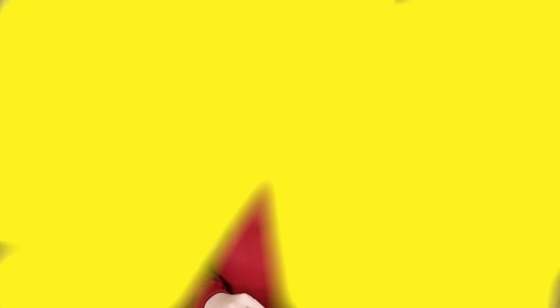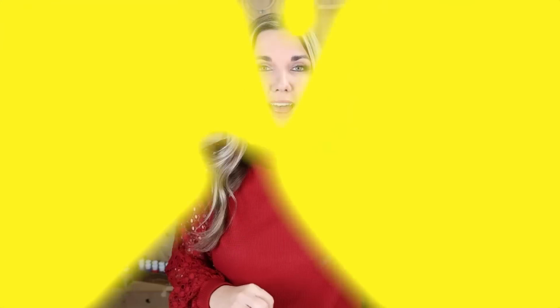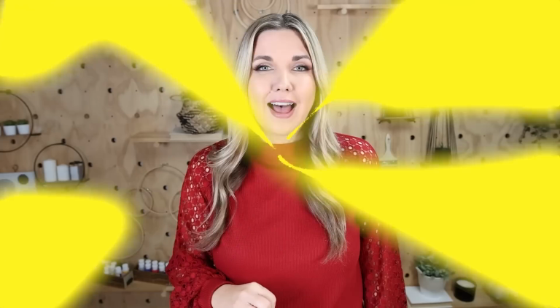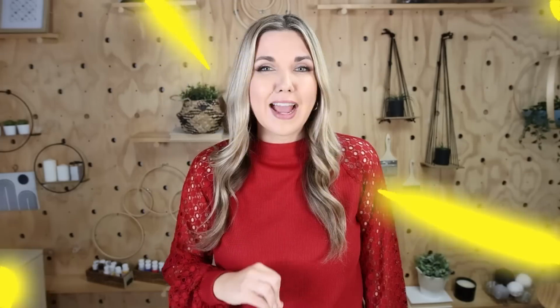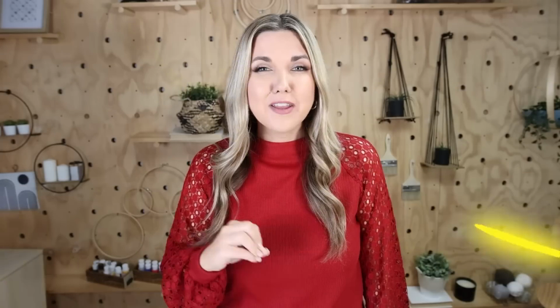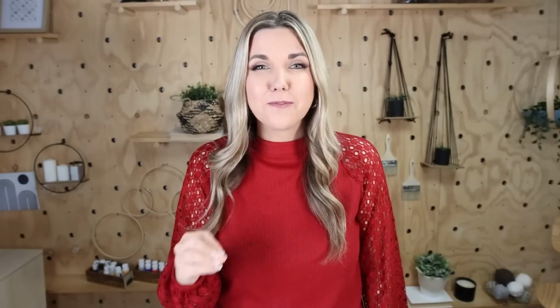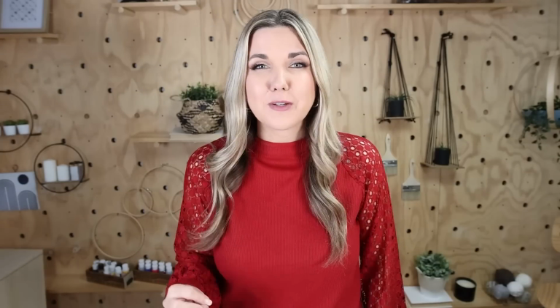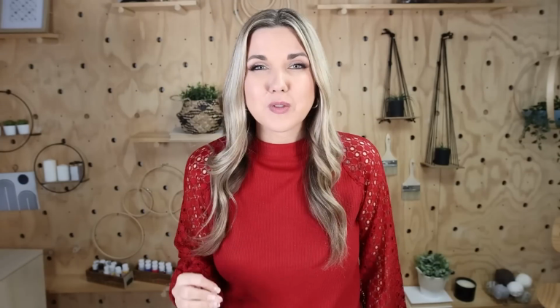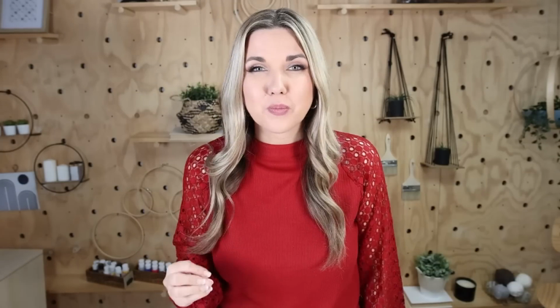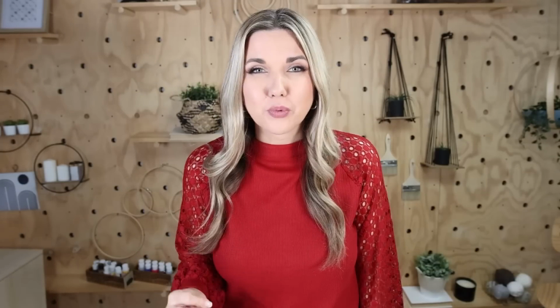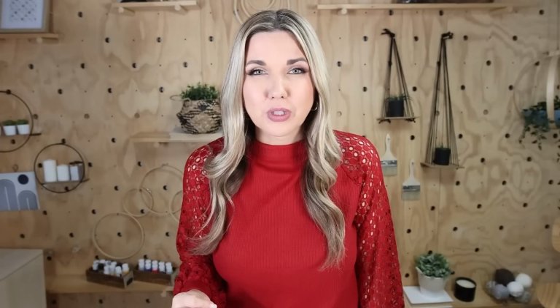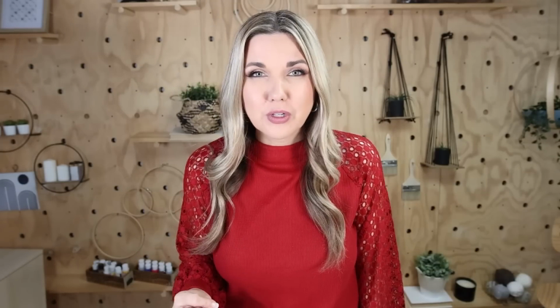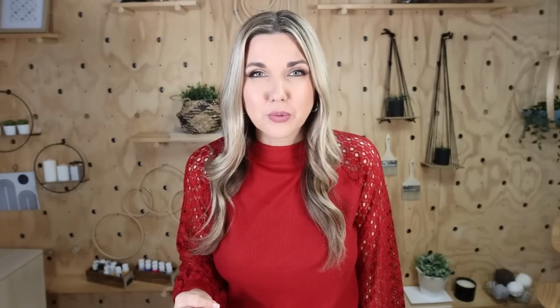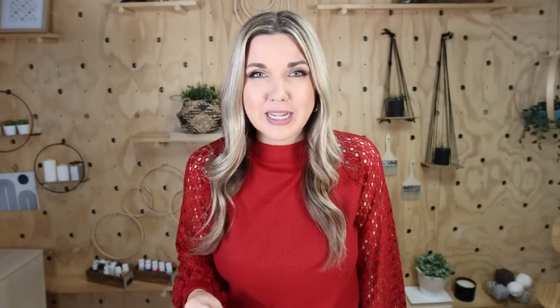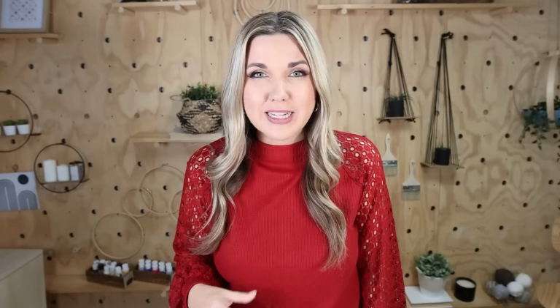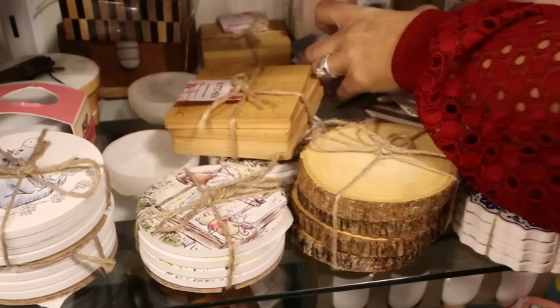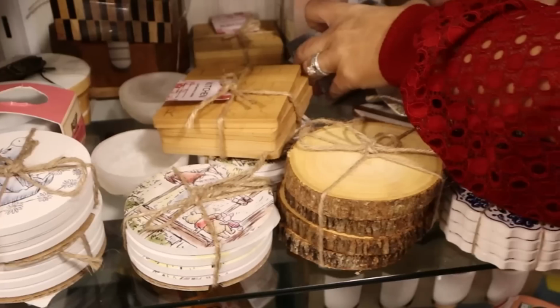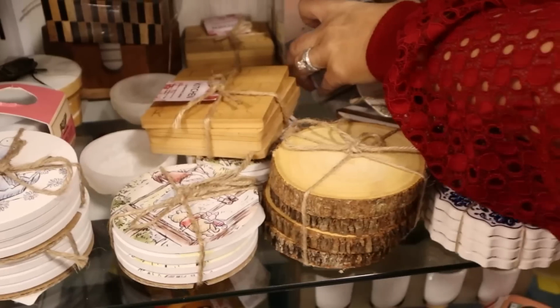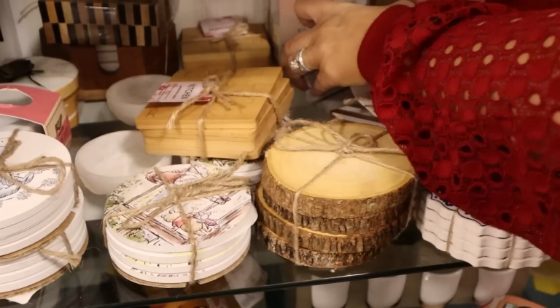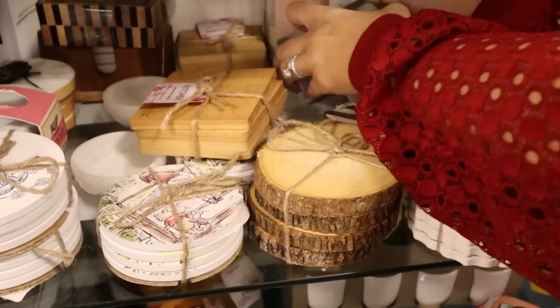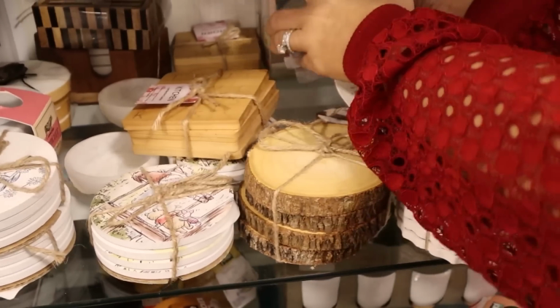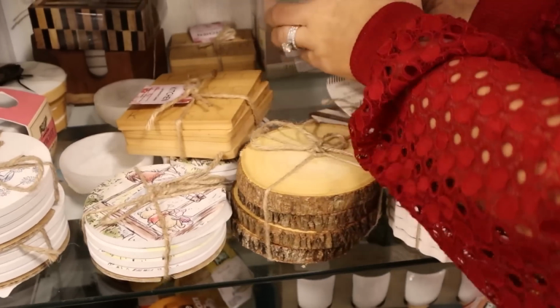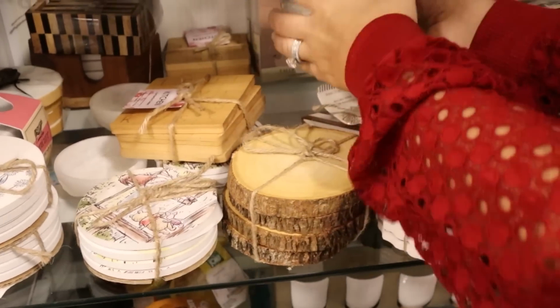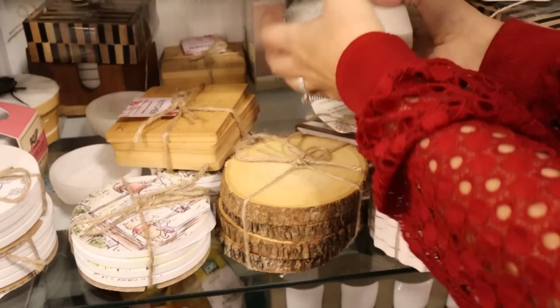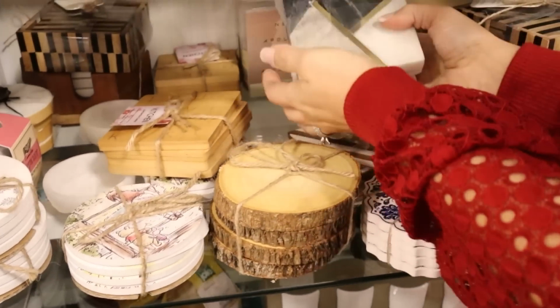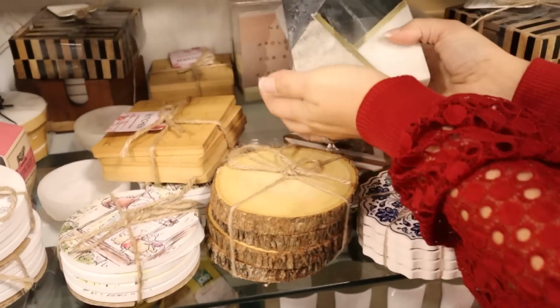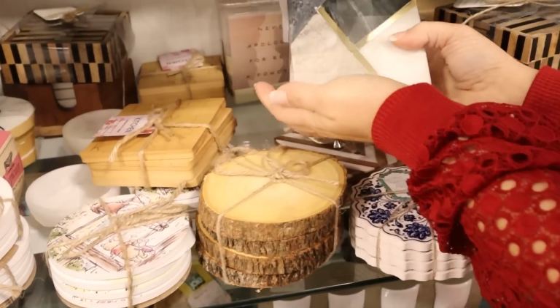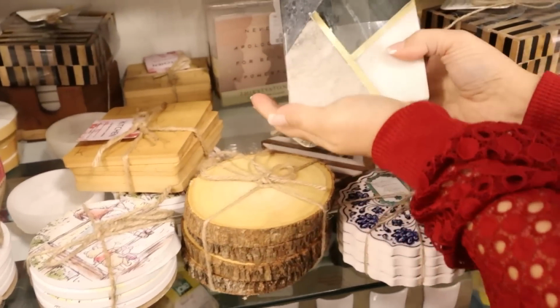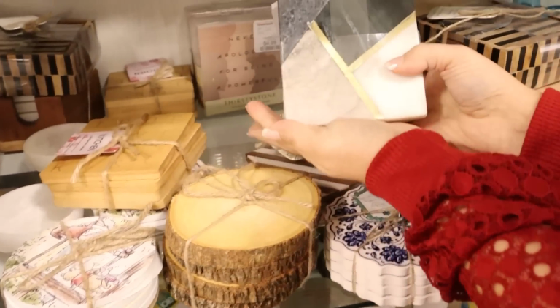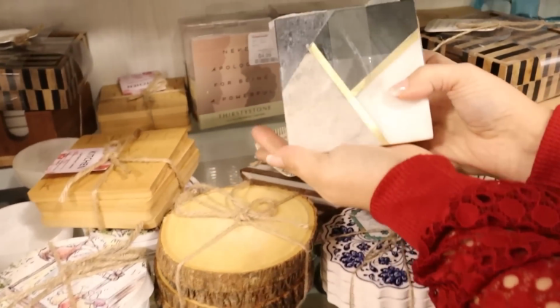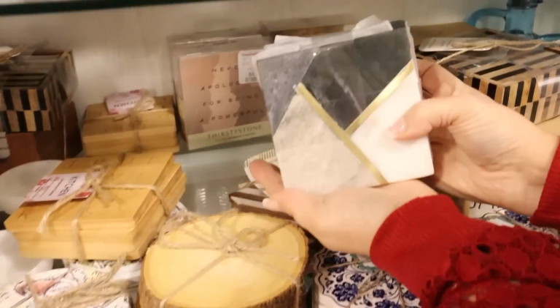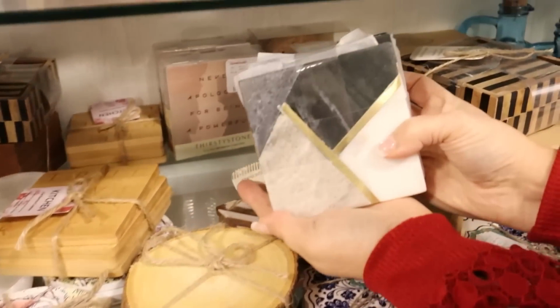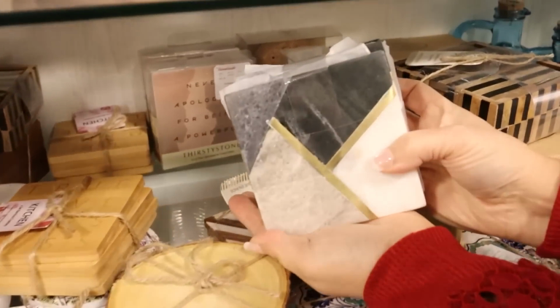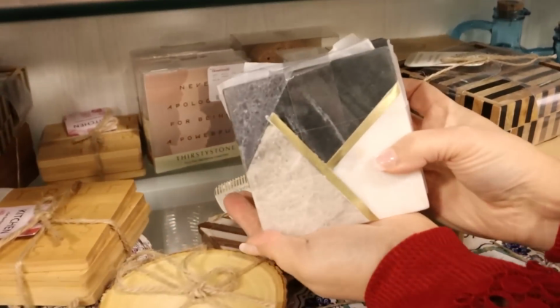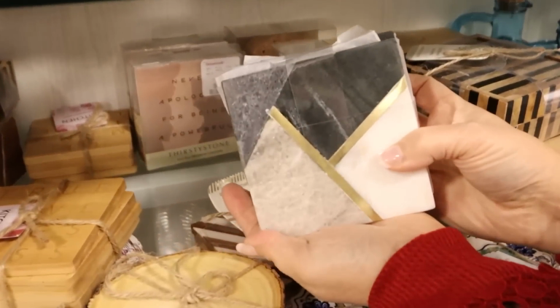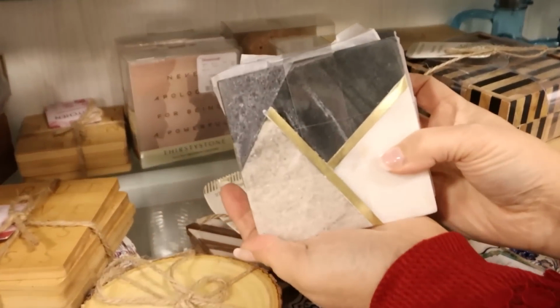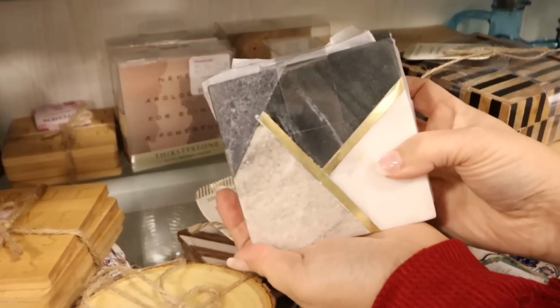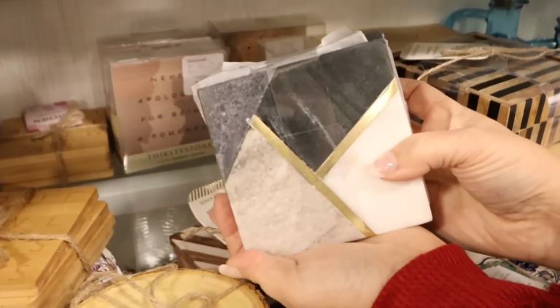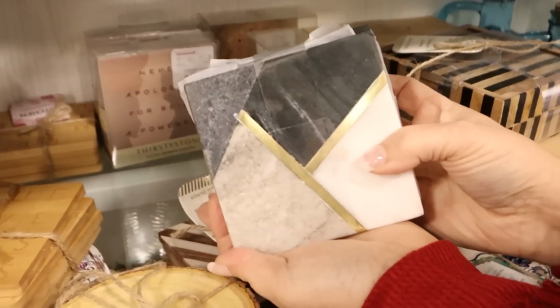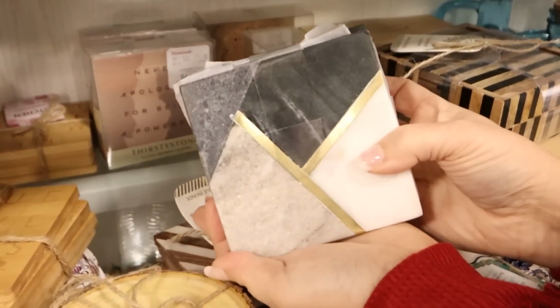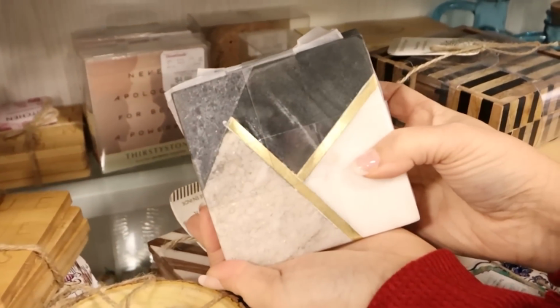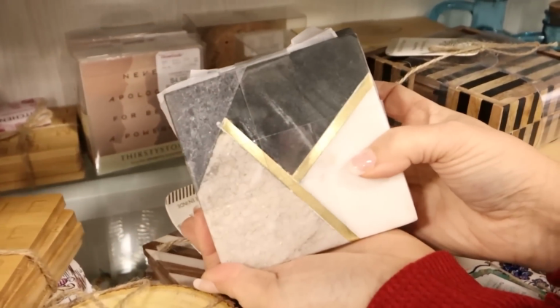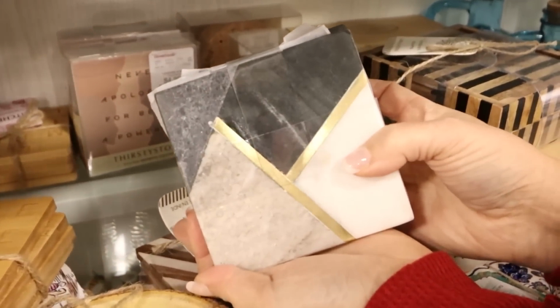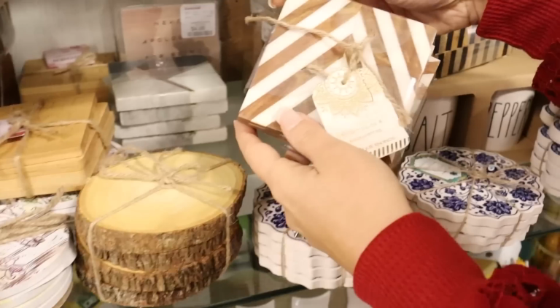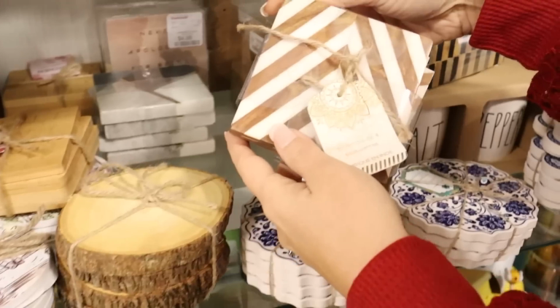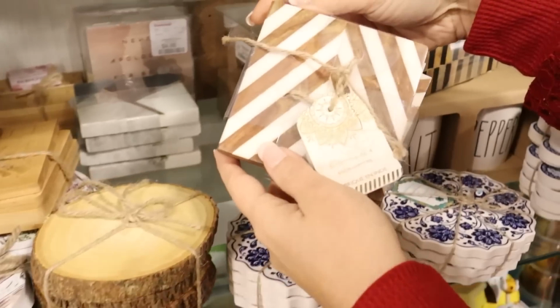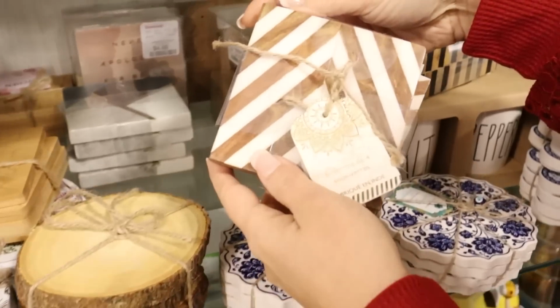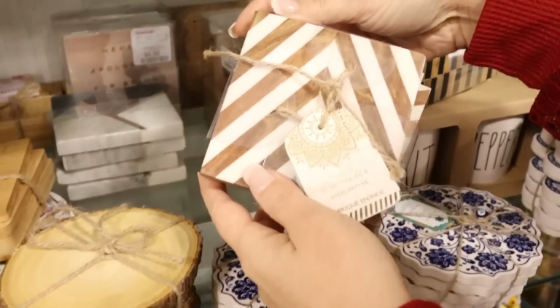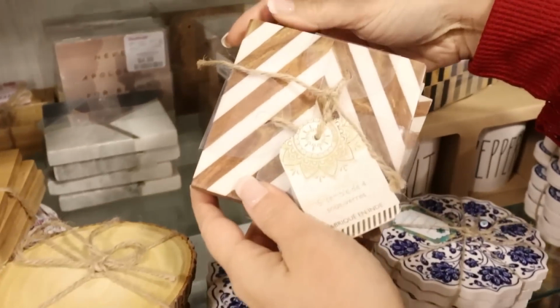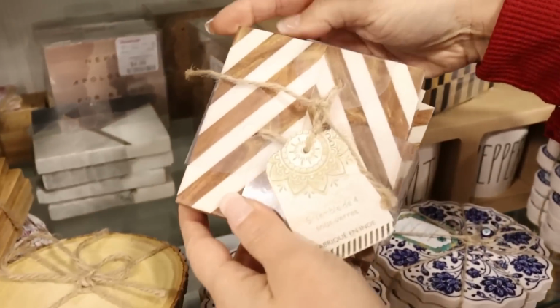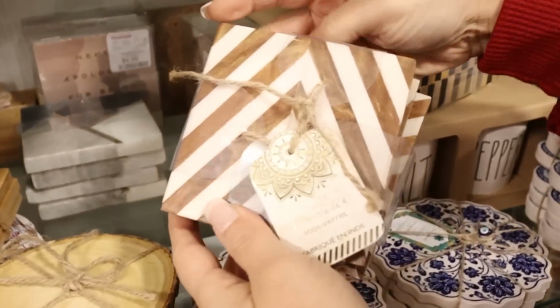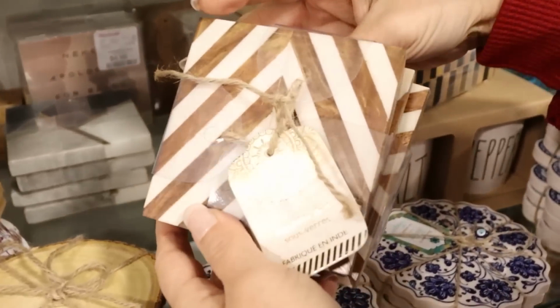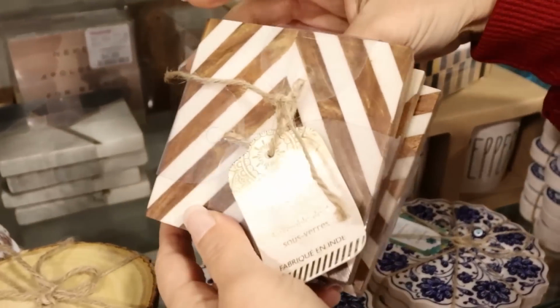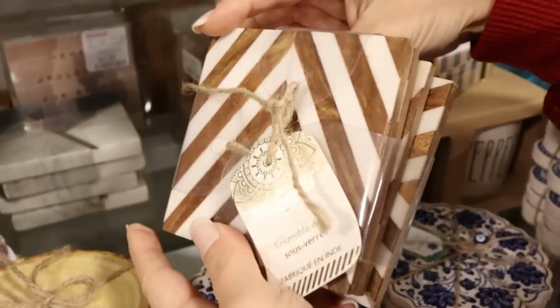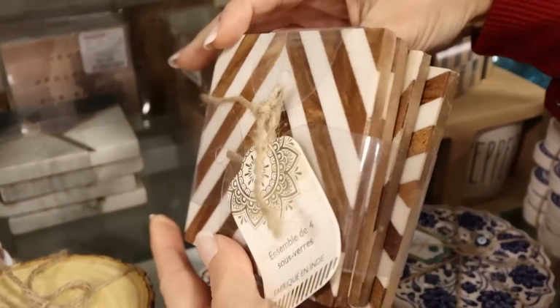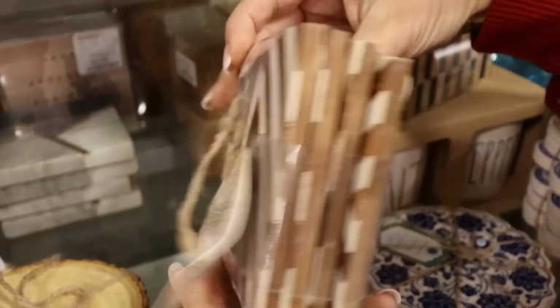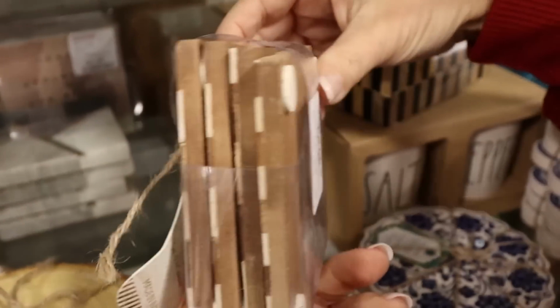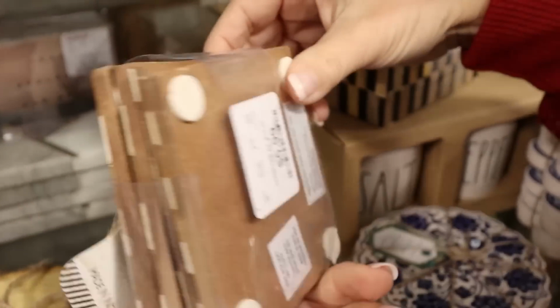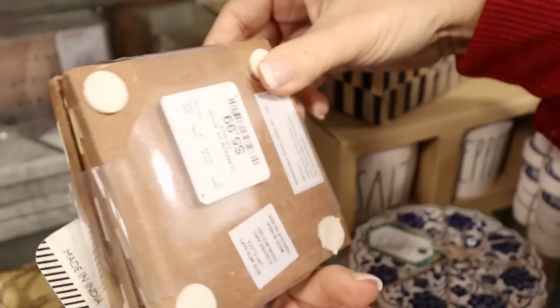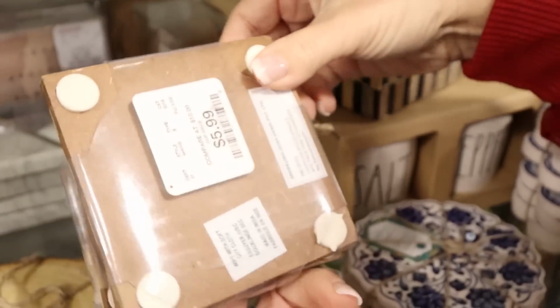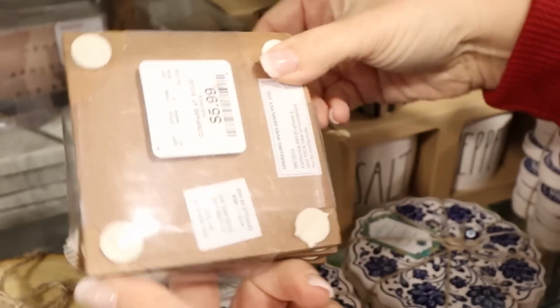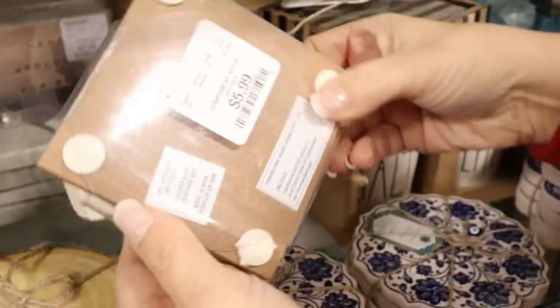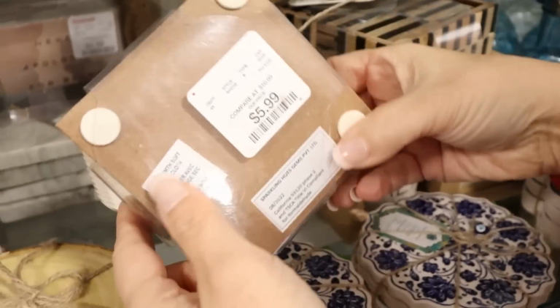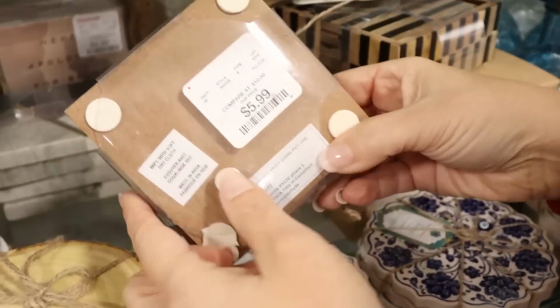I have found some really great marble and wood coasters over the years at HomeGoods. So if you need some coasters, head to HomeGoods.